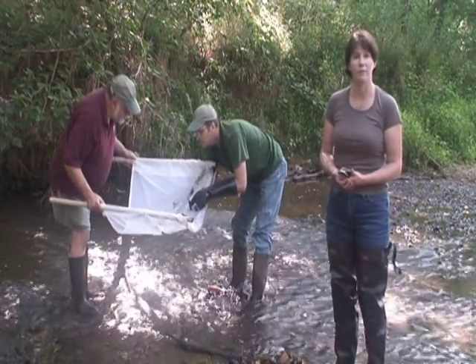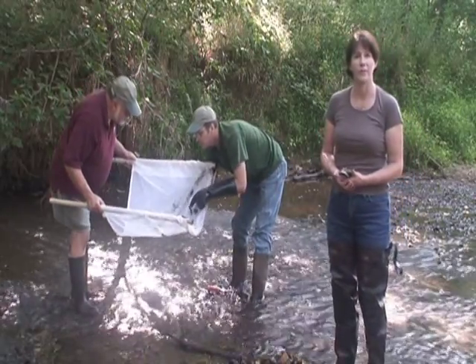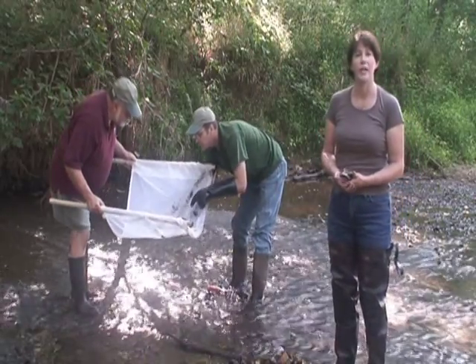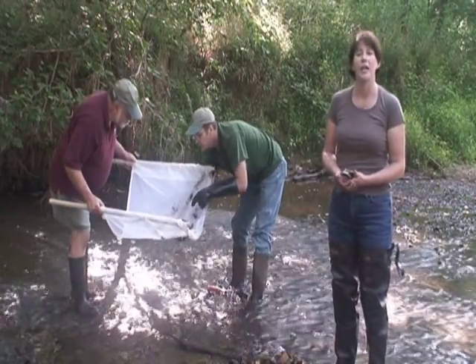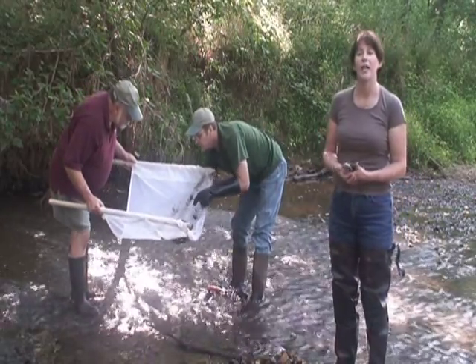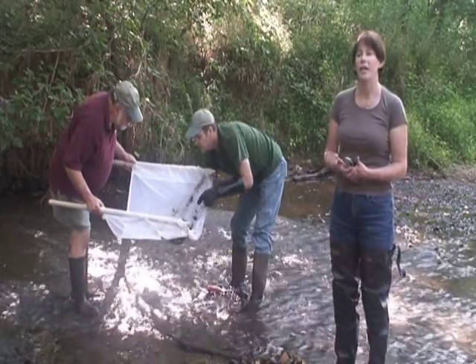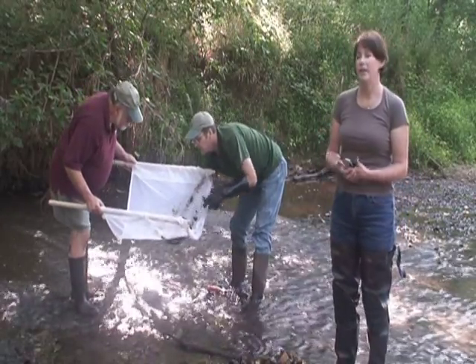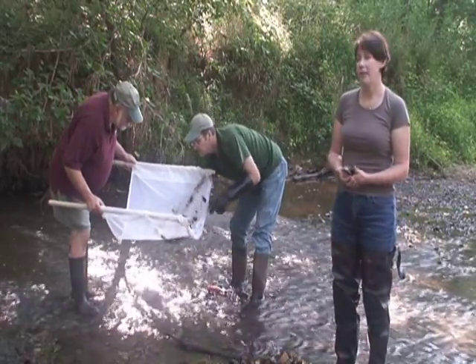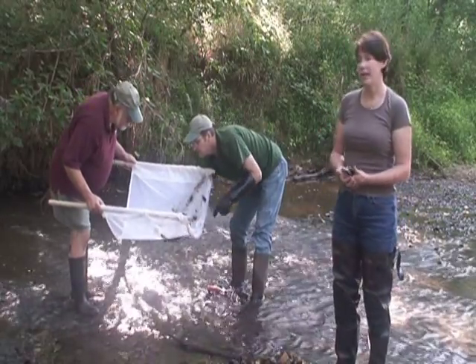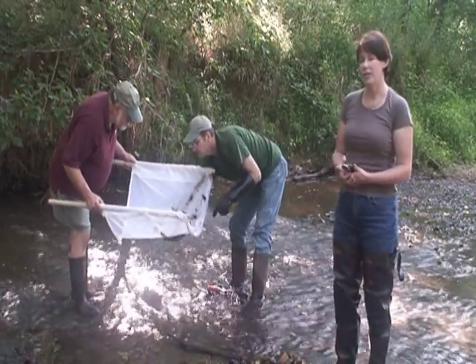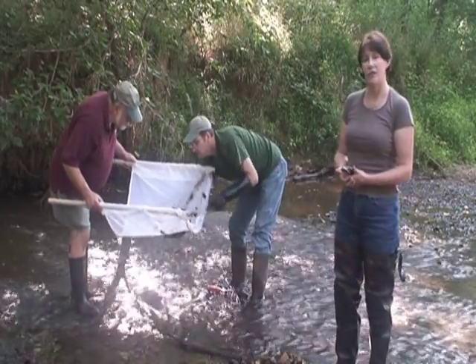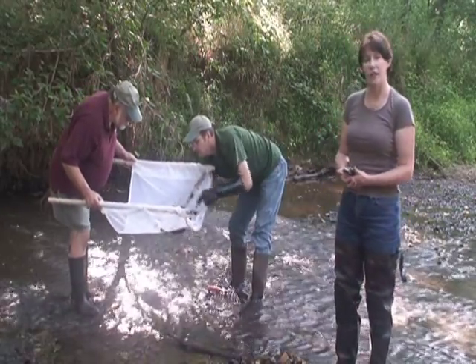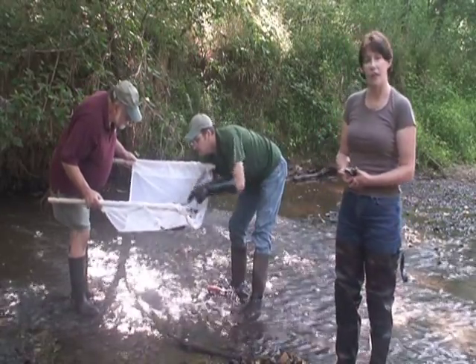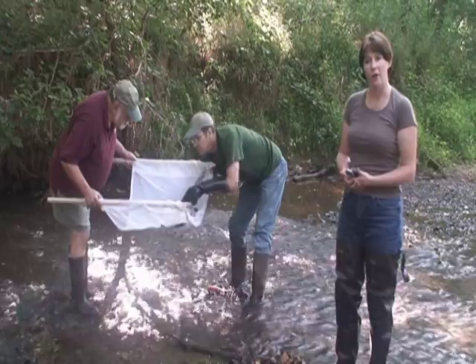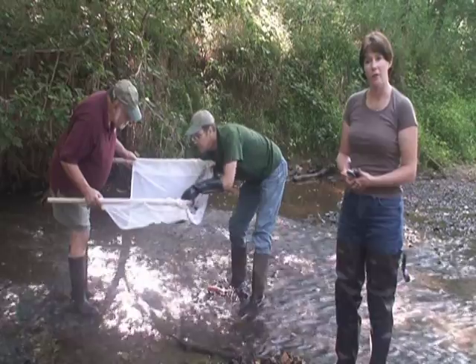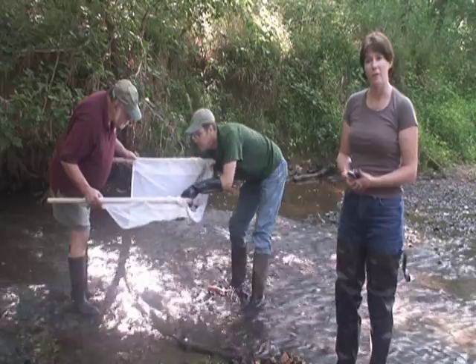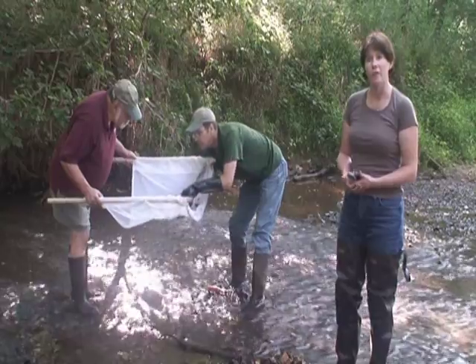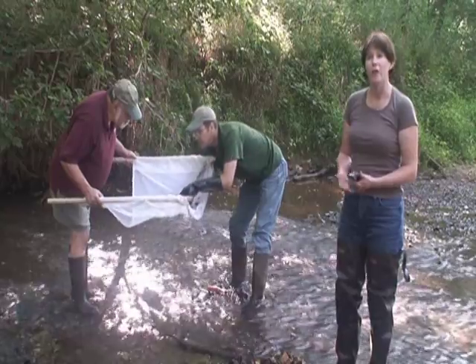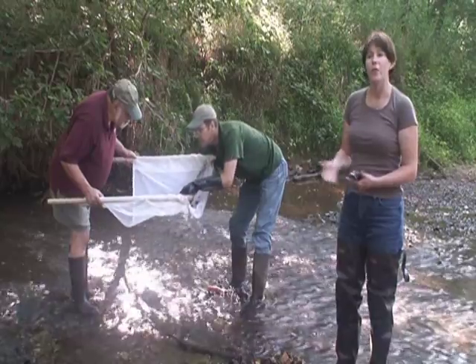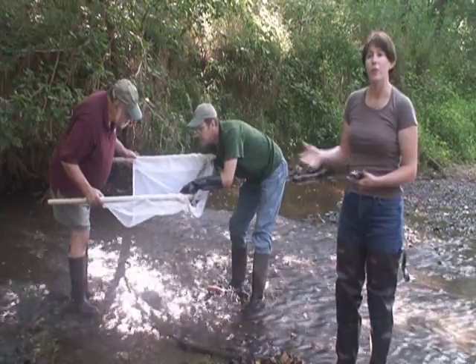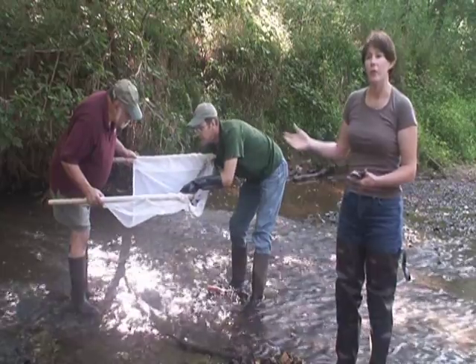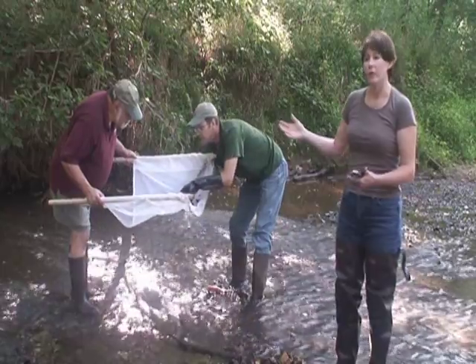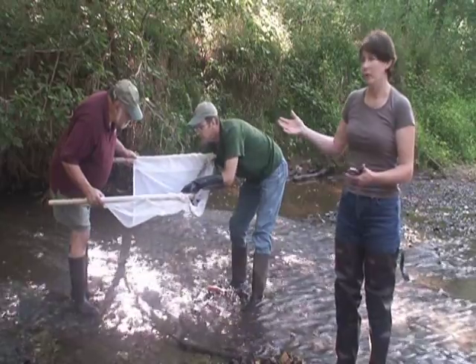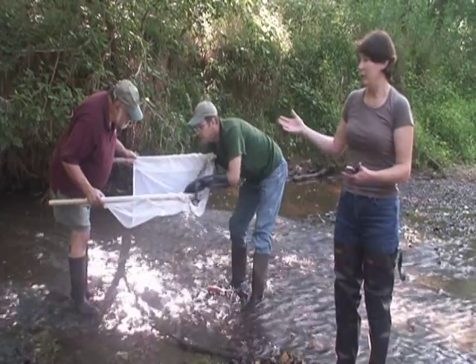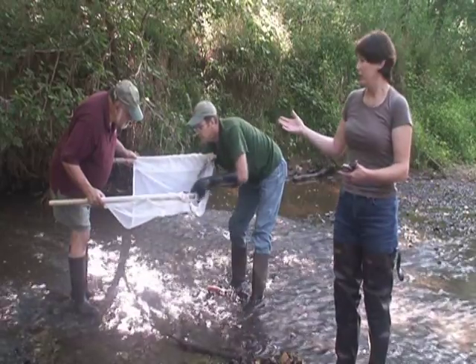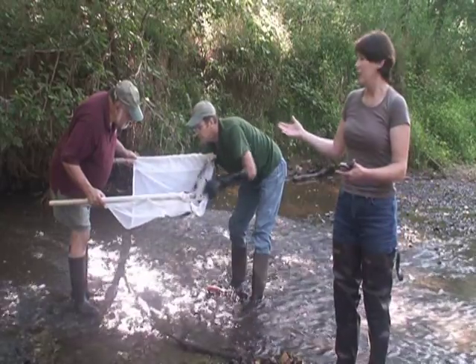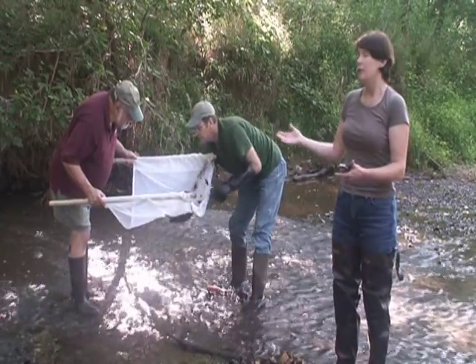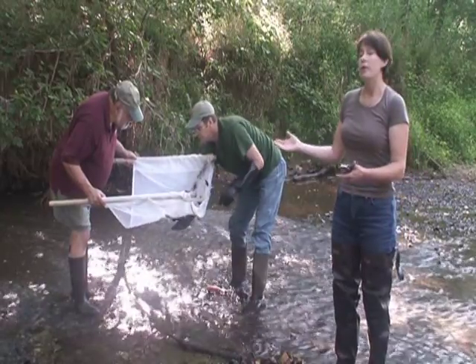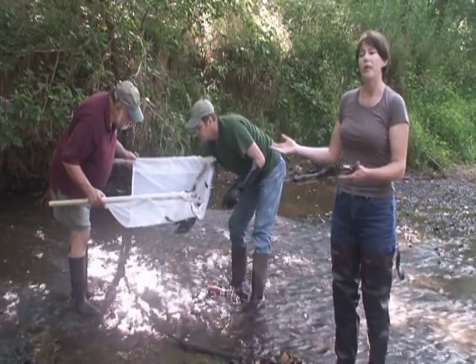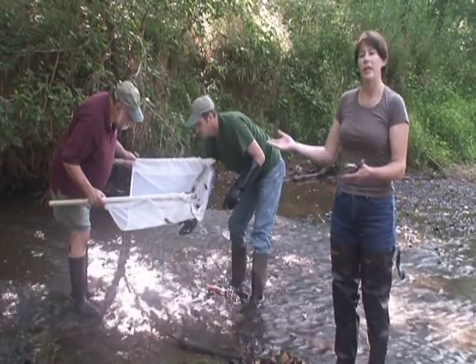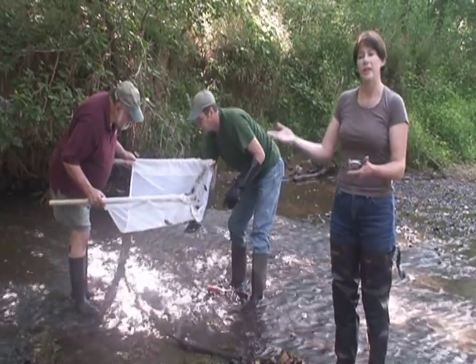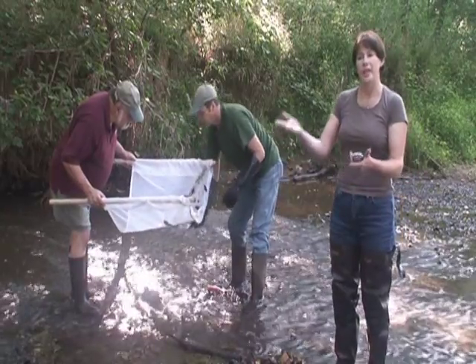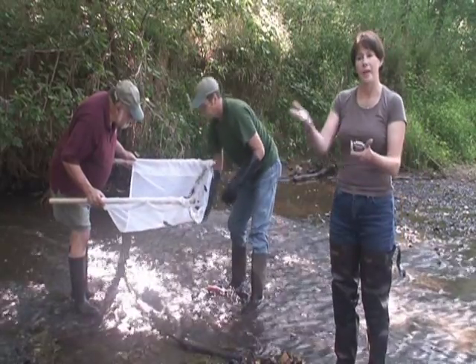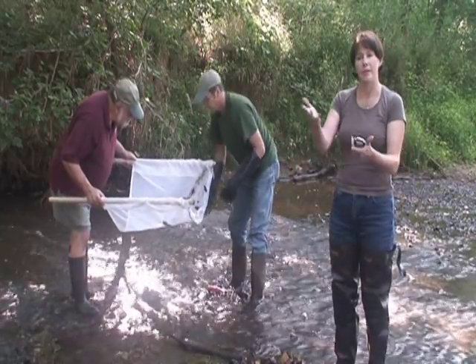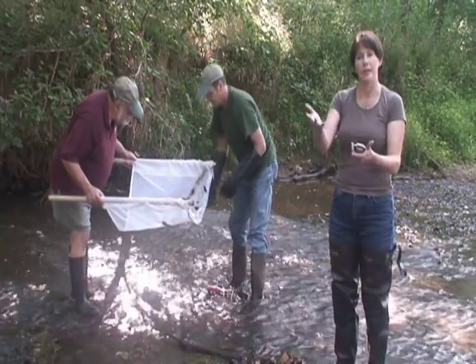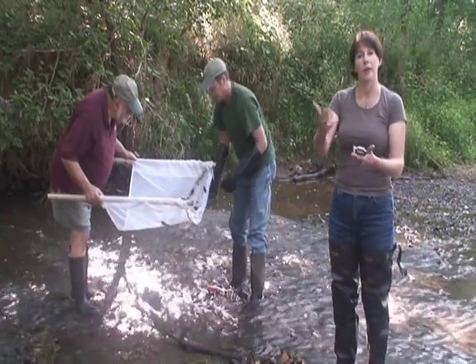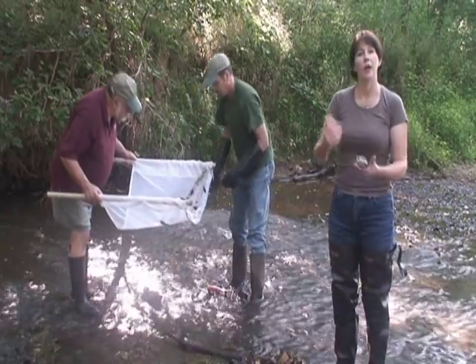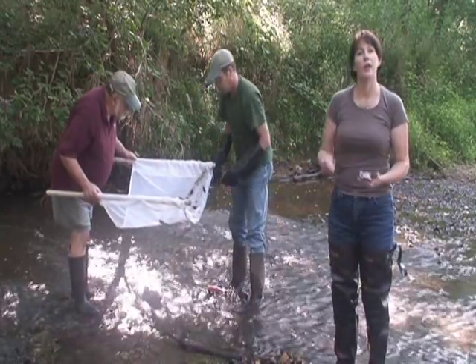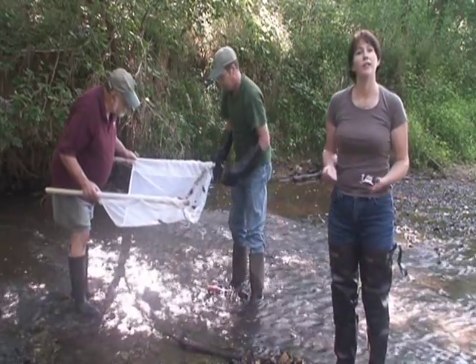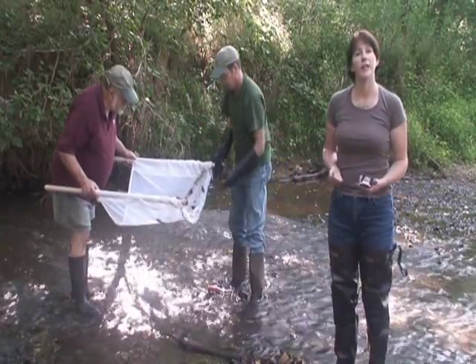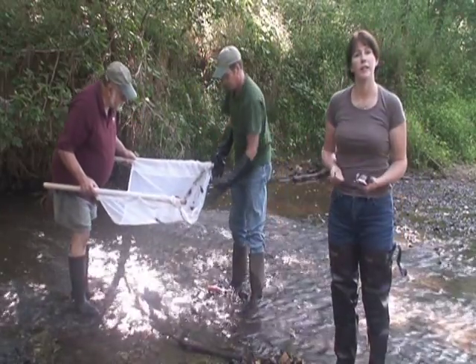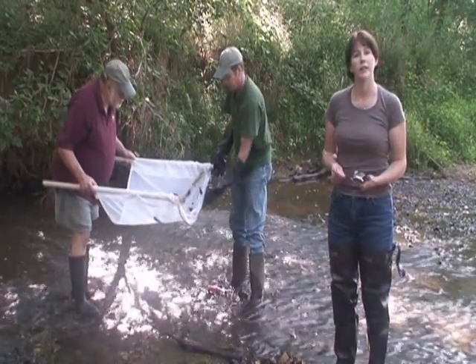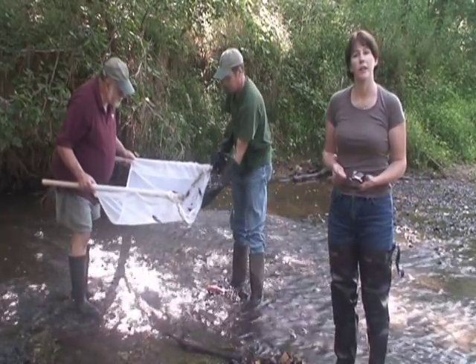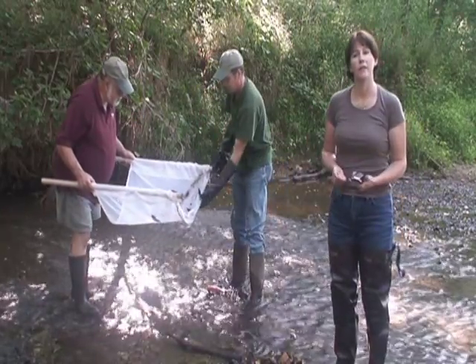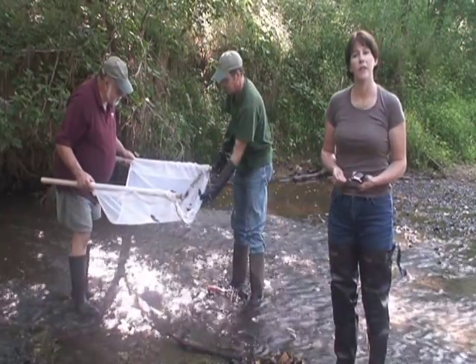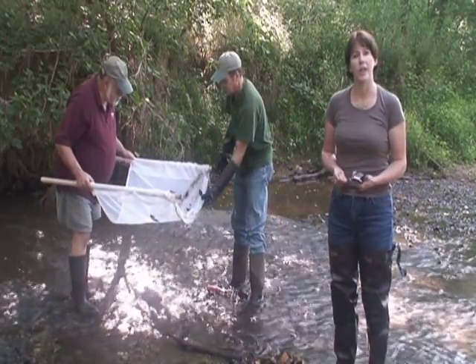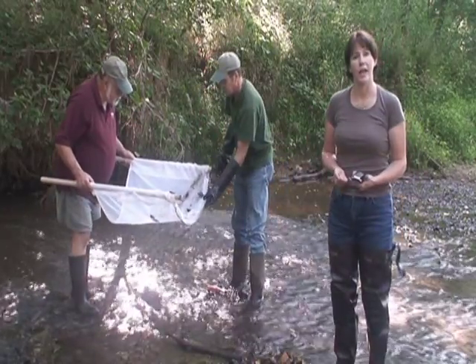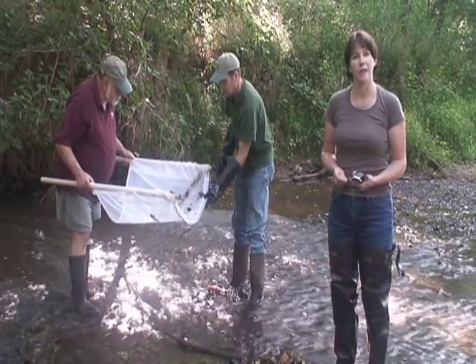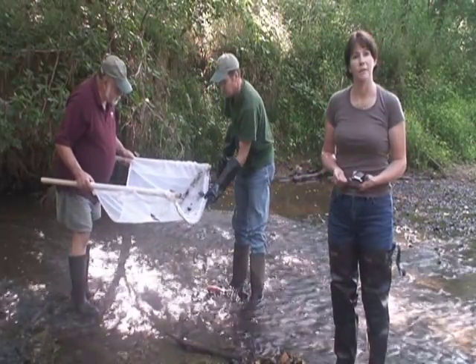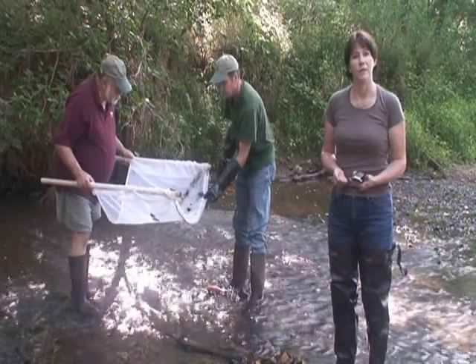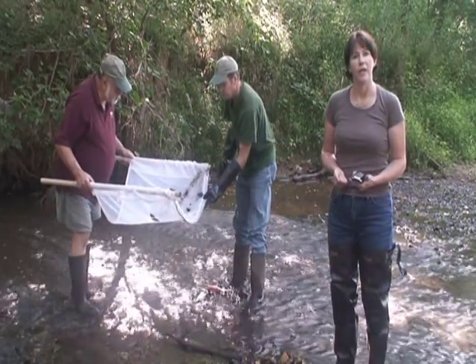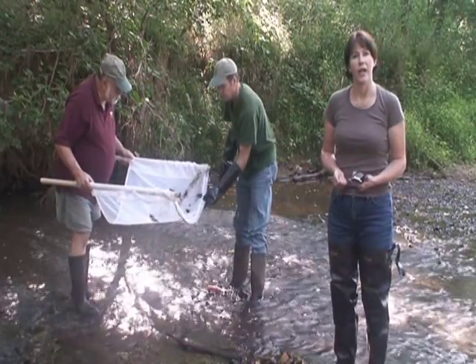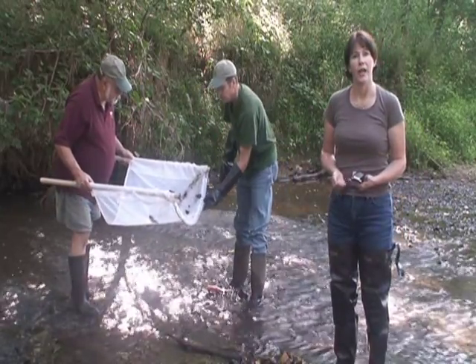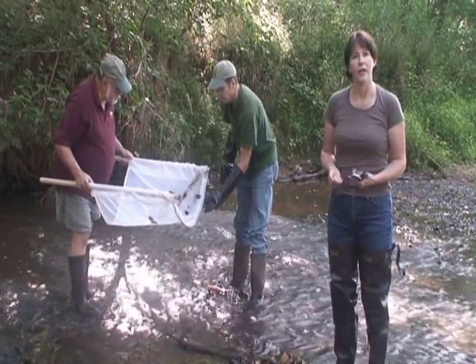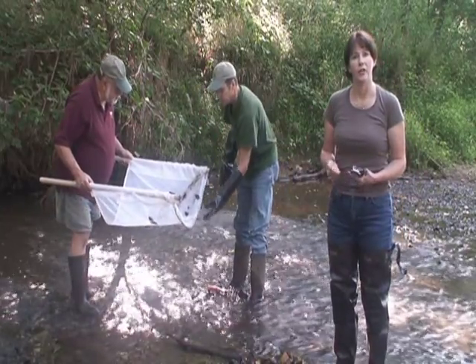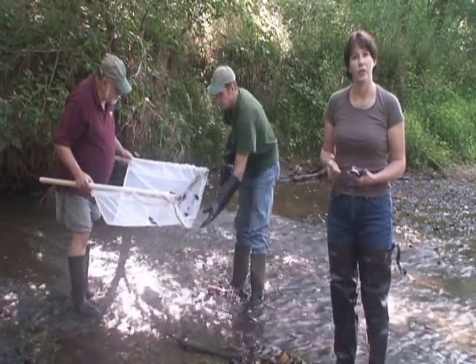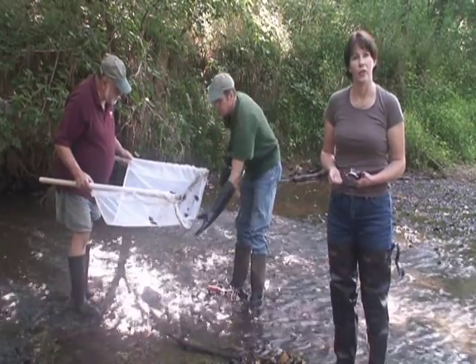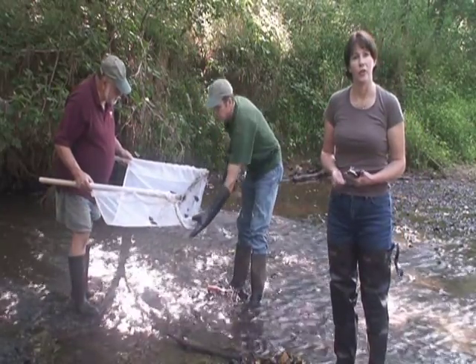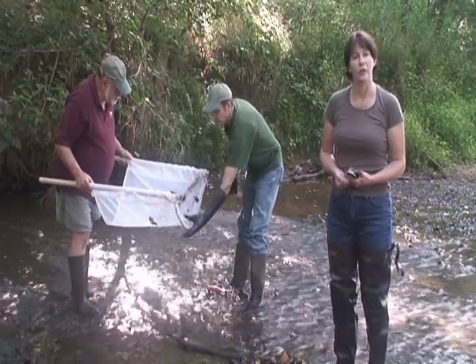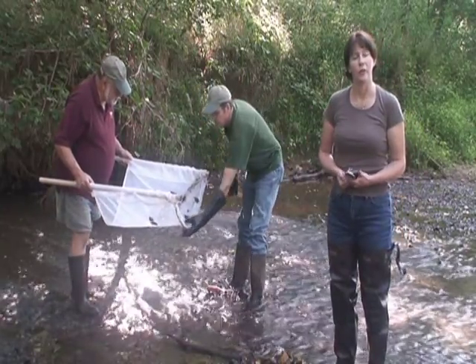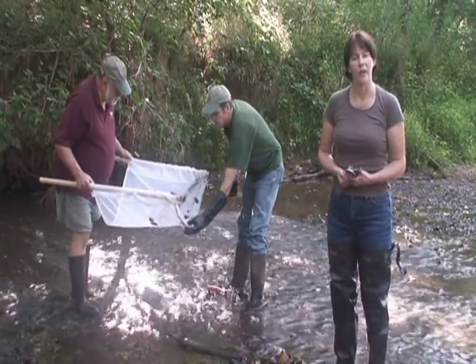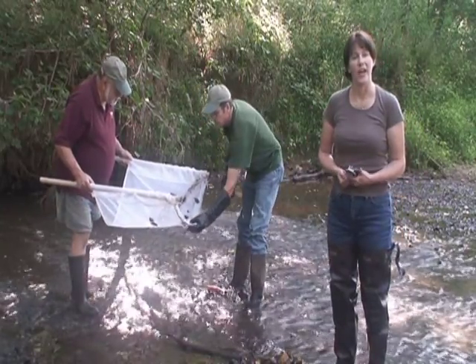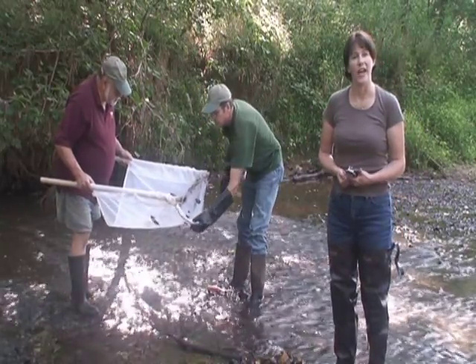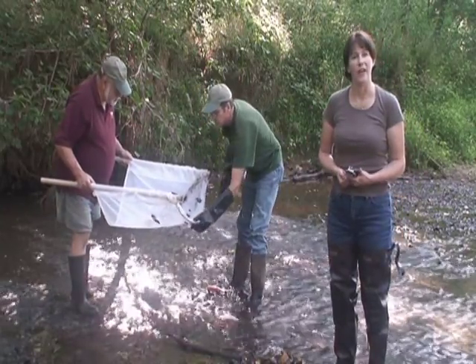In the next video, we will examine the contents of the net and show you what we have.